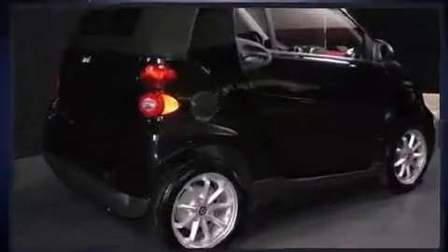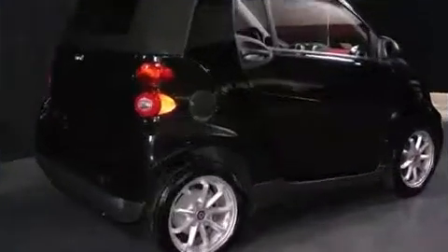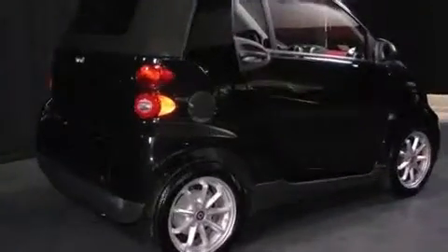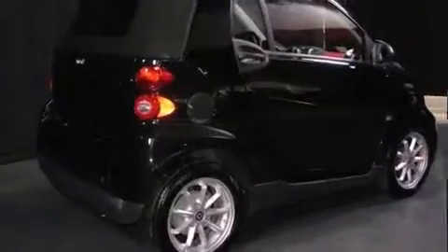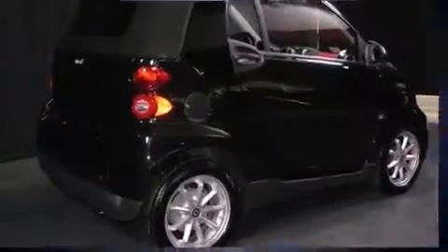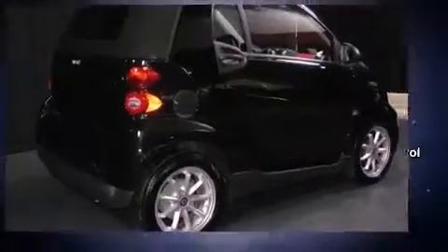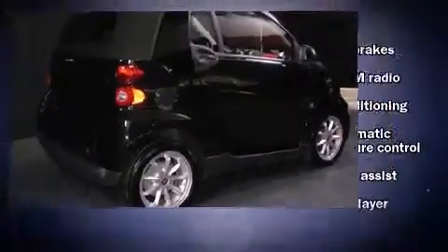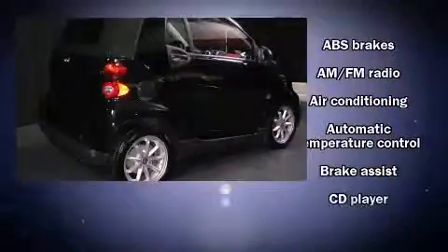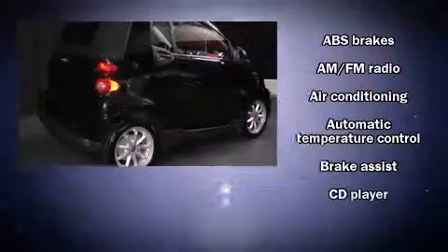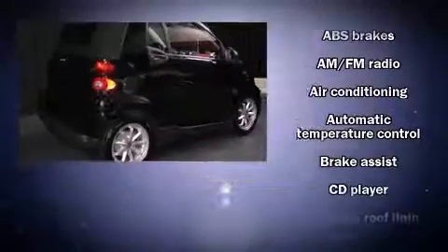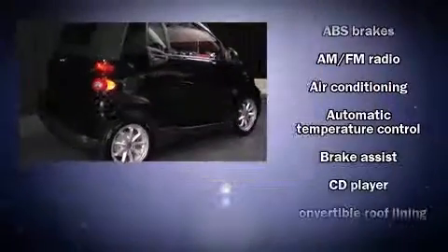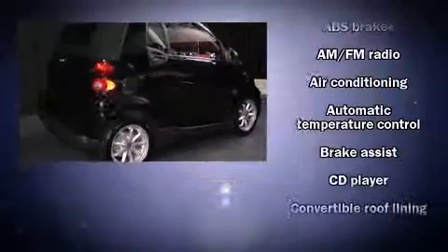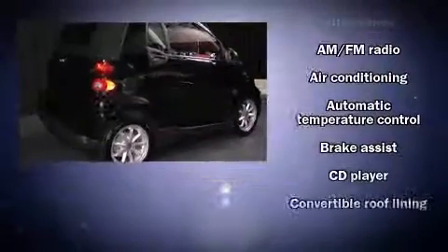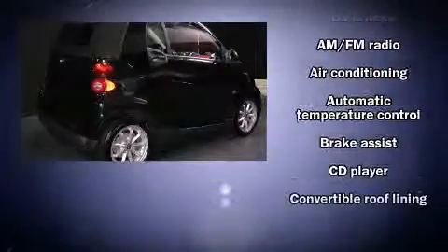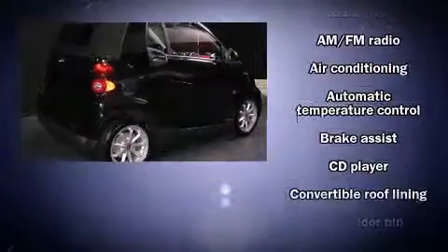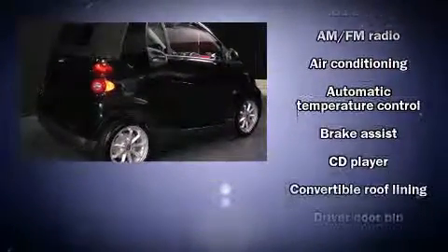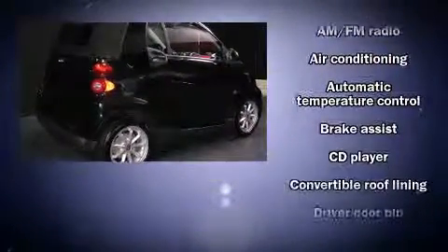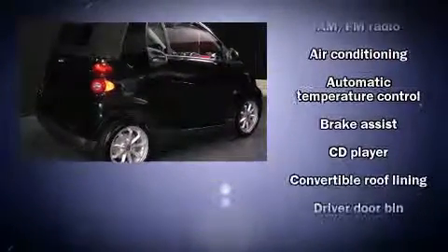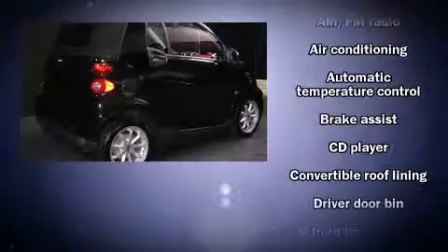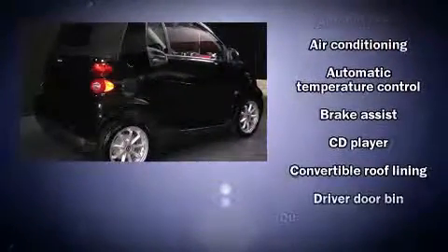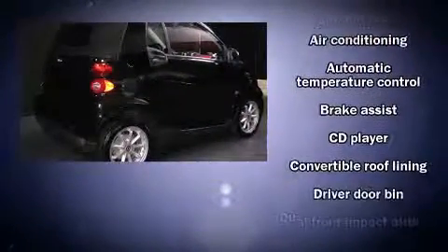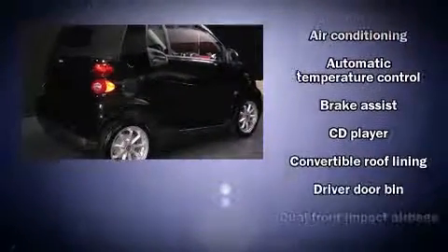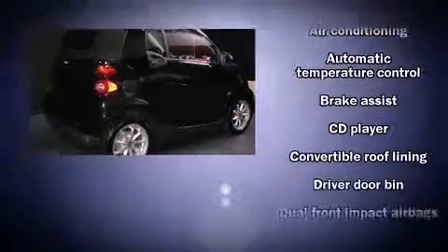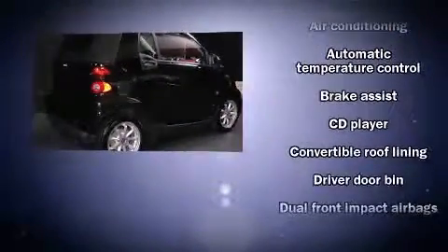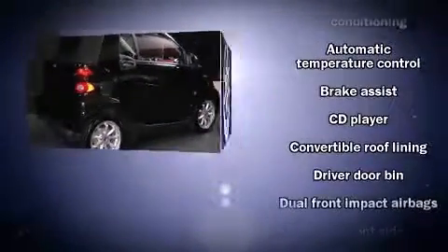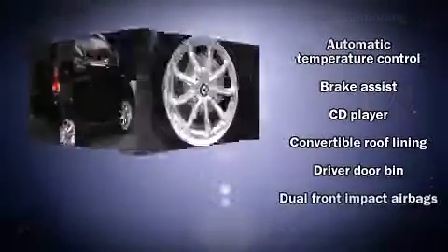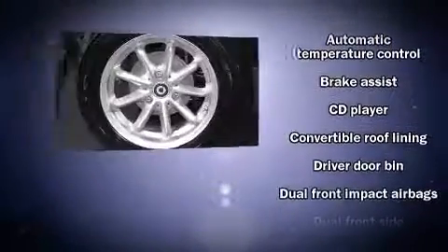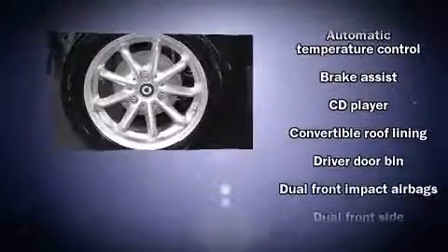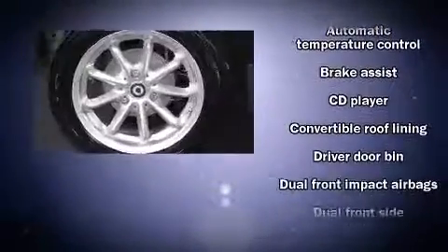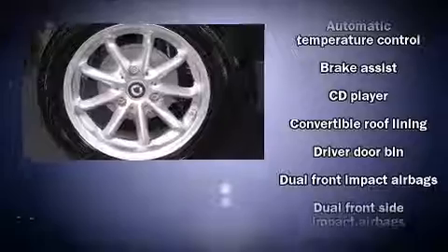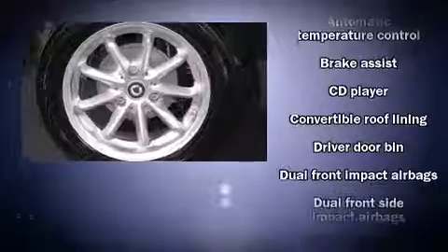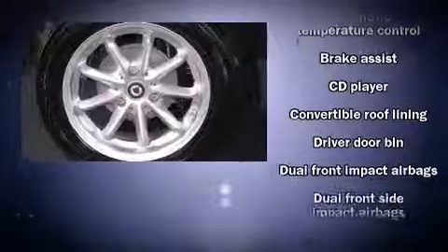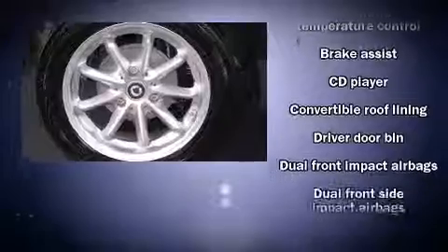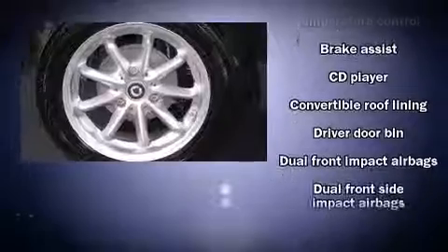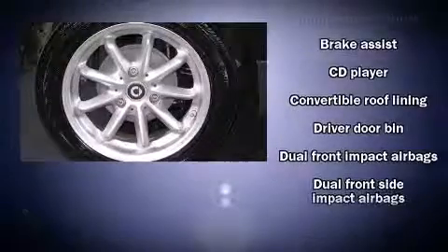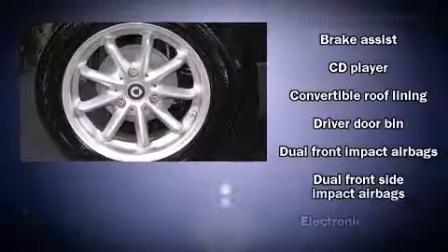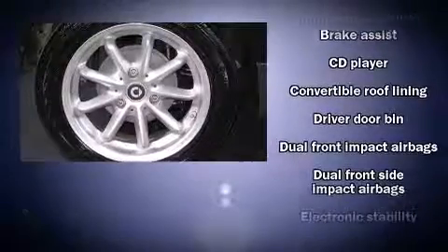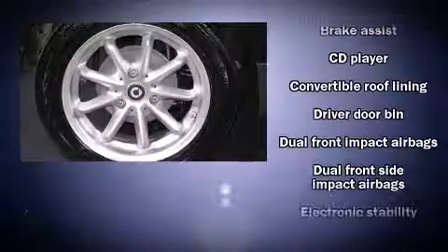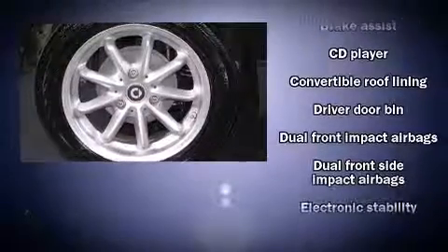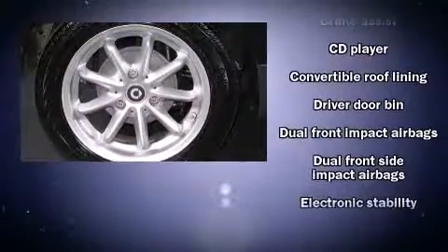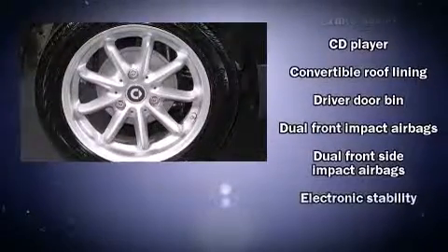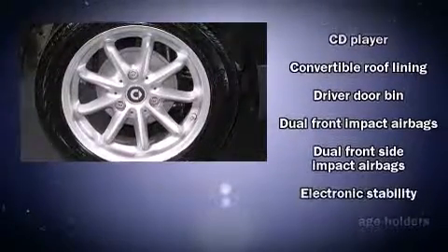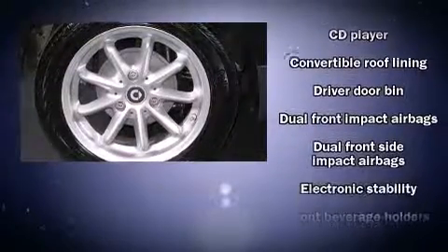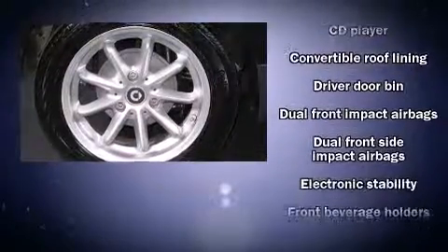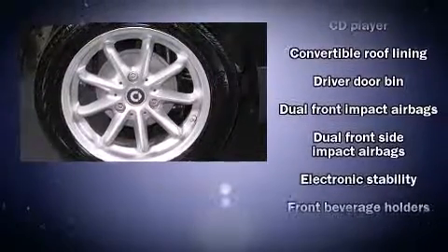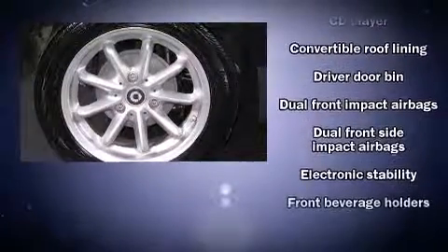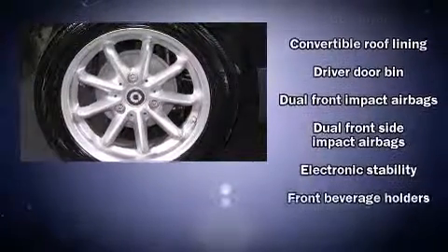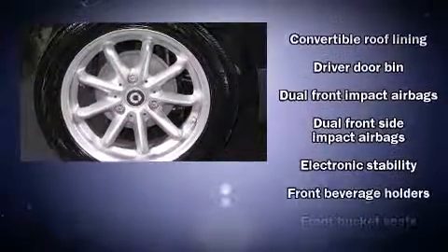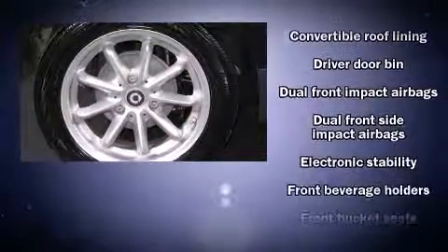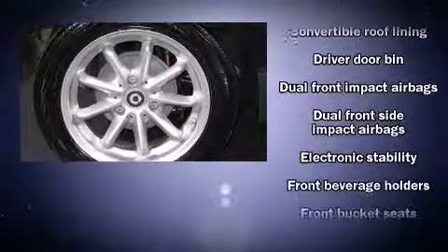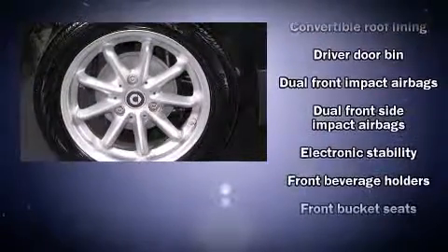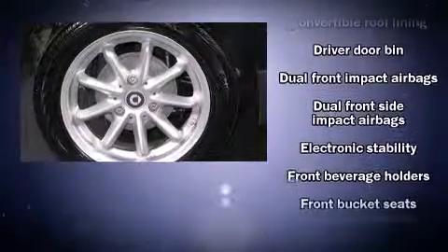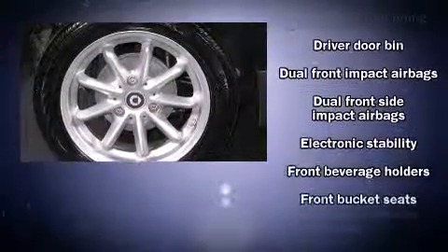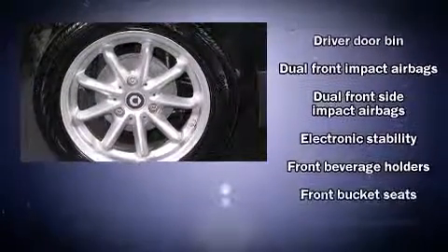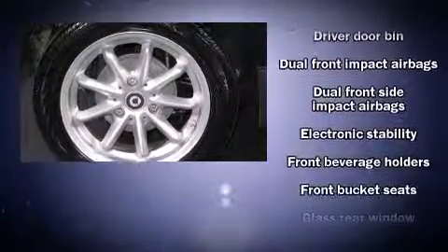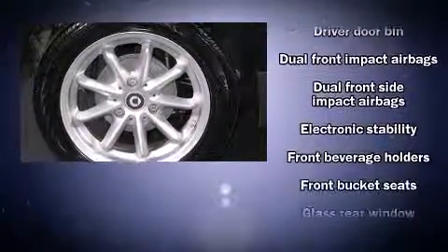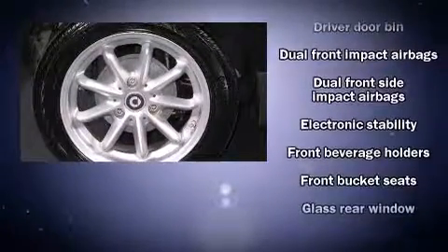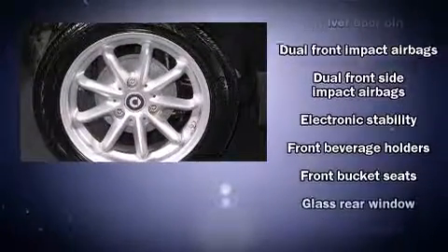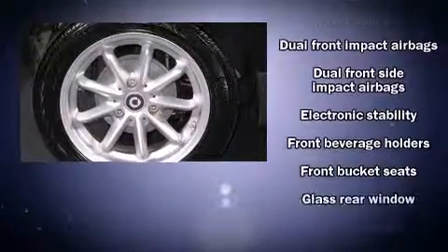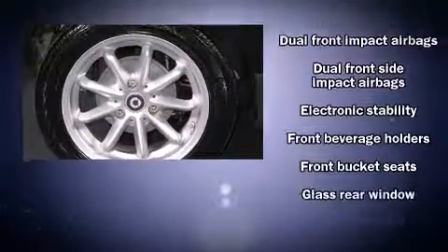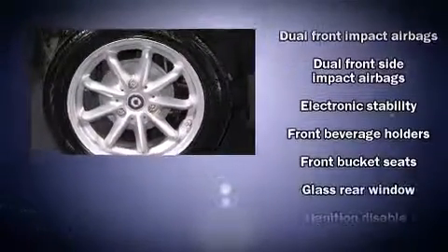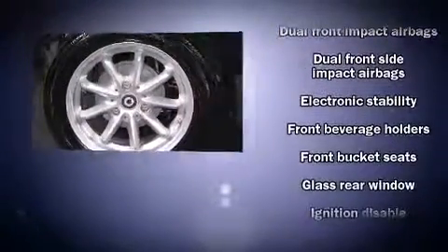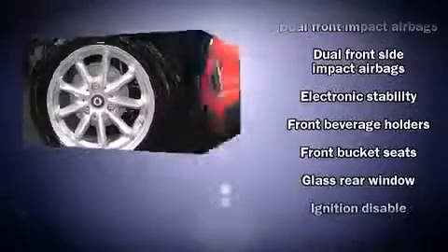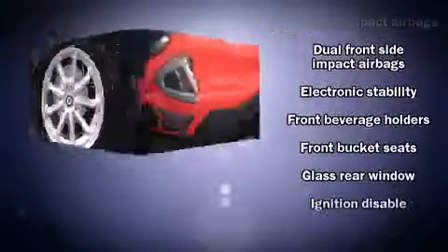Enjoy your favorite music via the stereo system, which includes a CD player with MP3 capability and five optimally placed speakers.